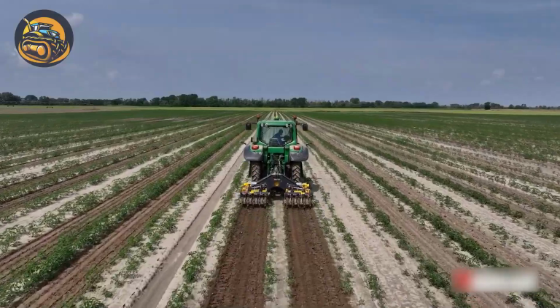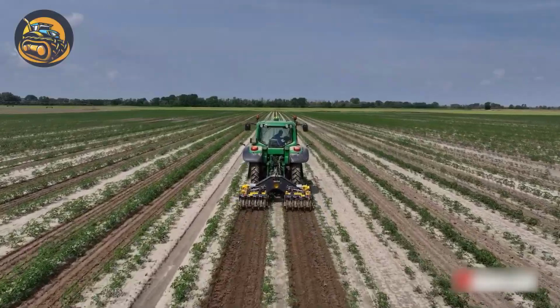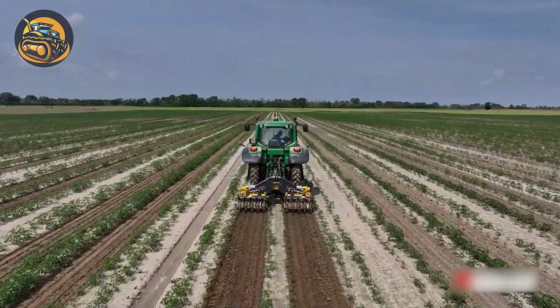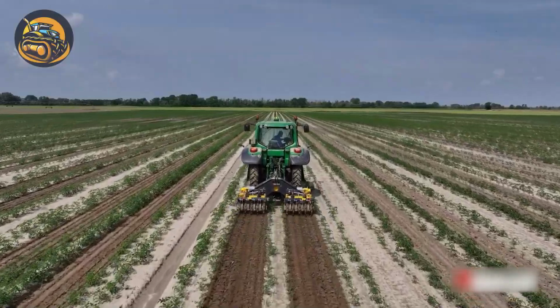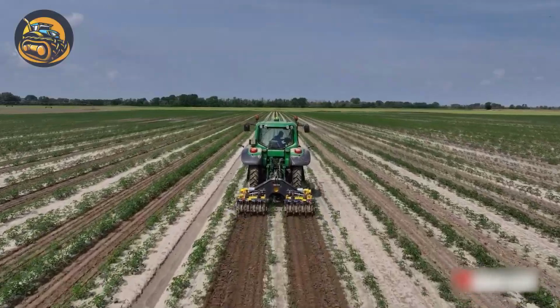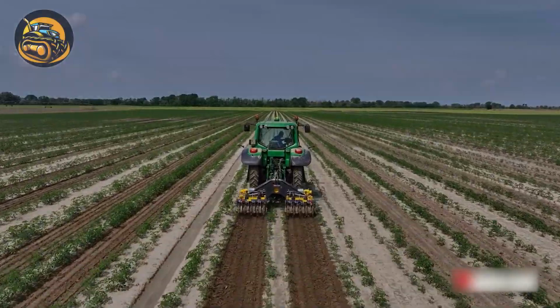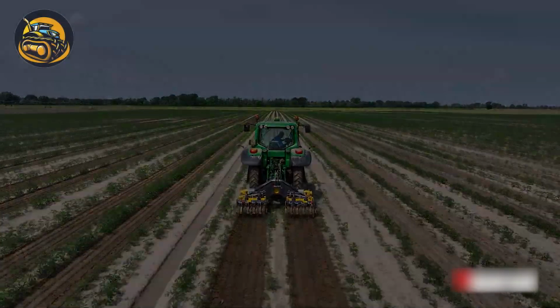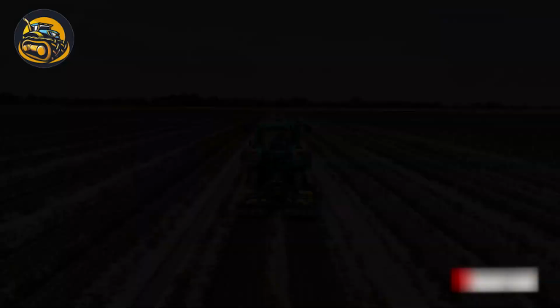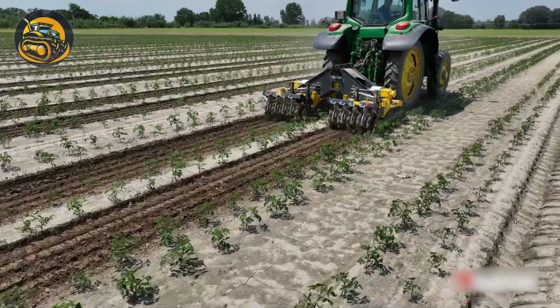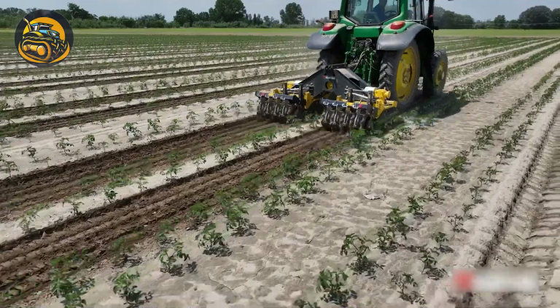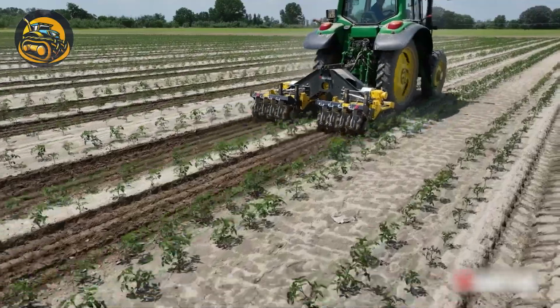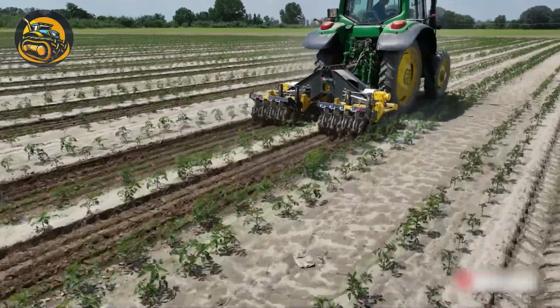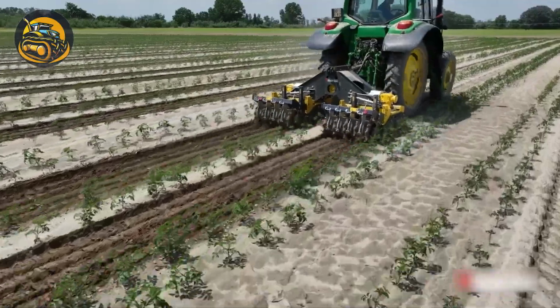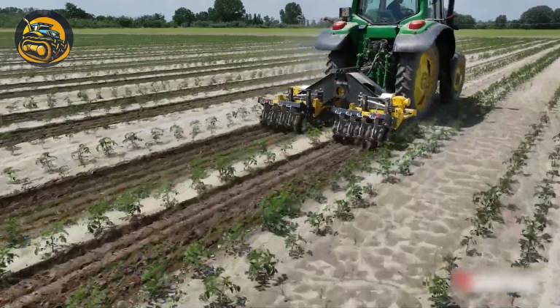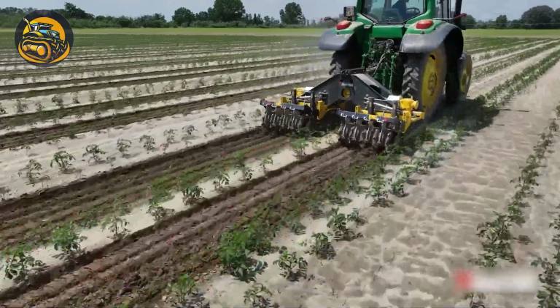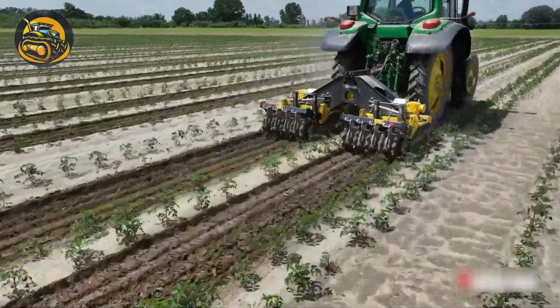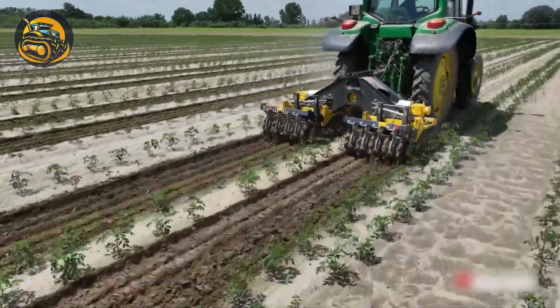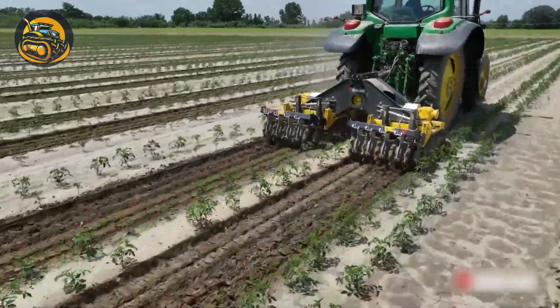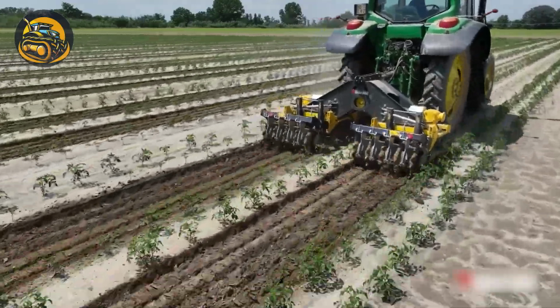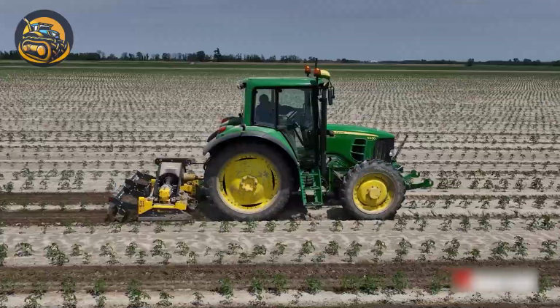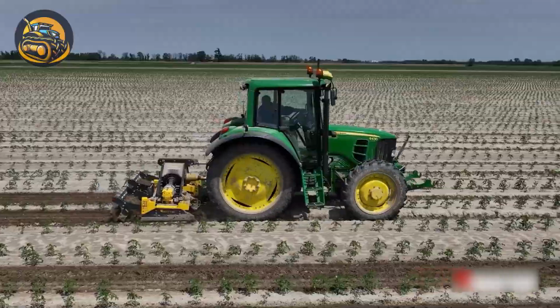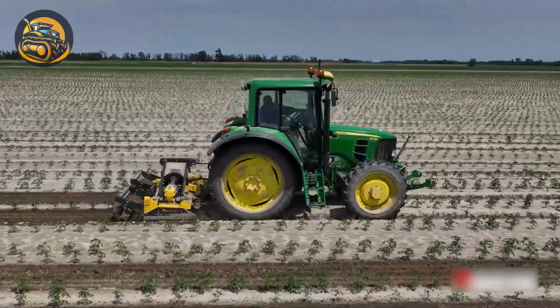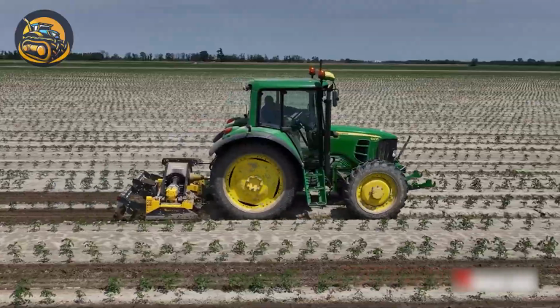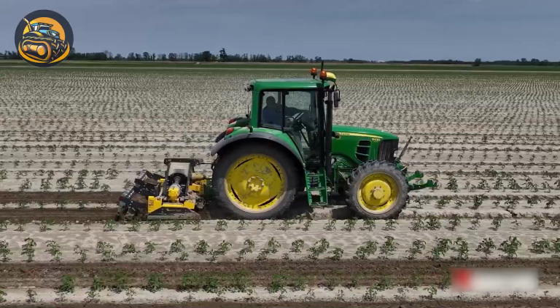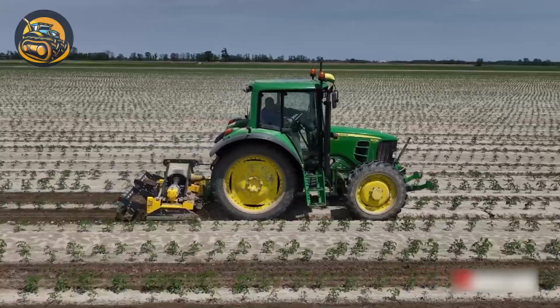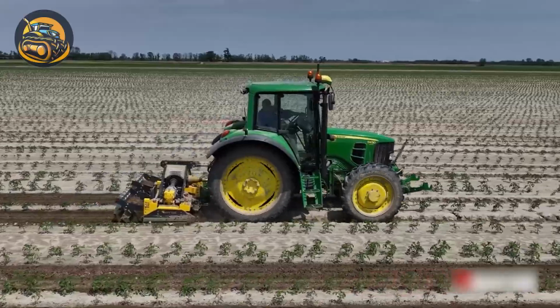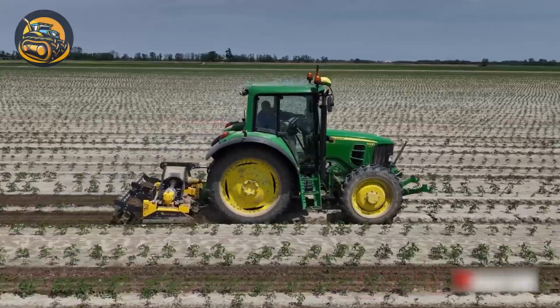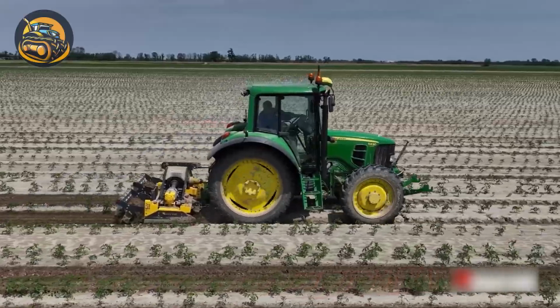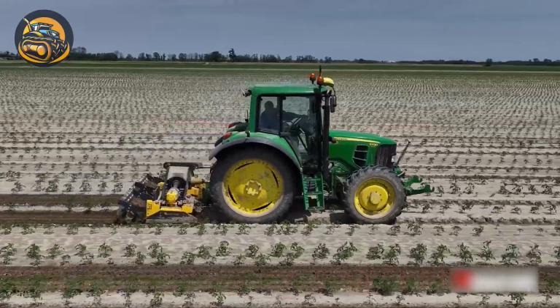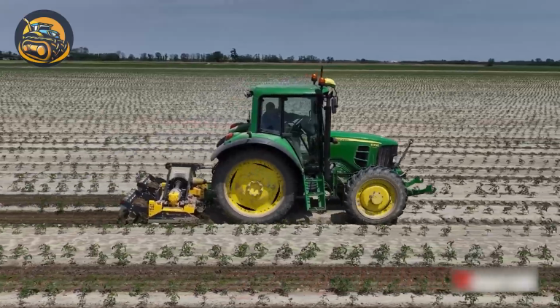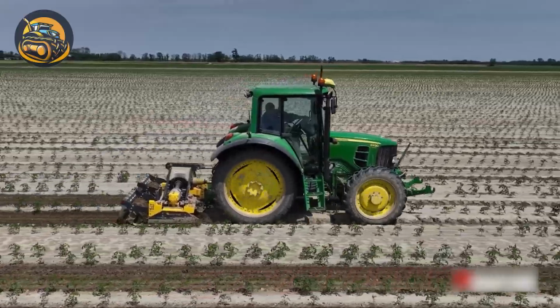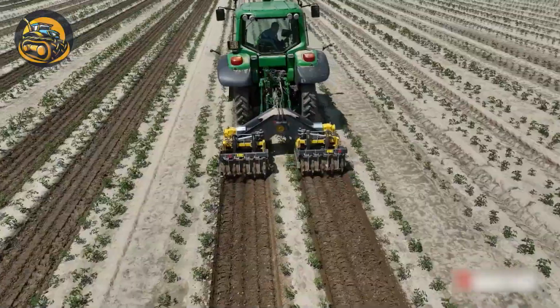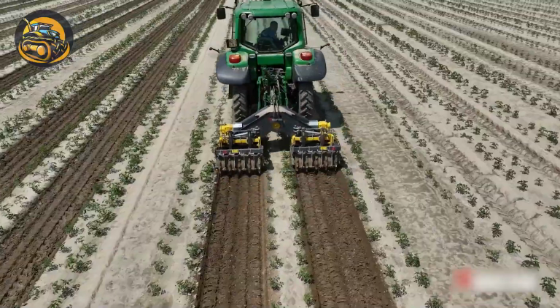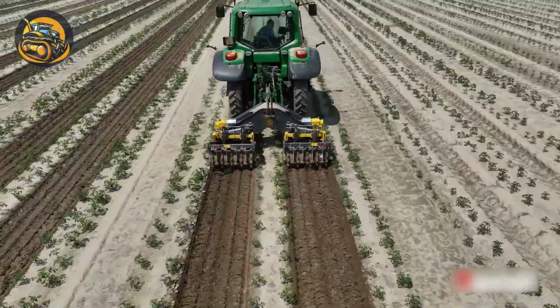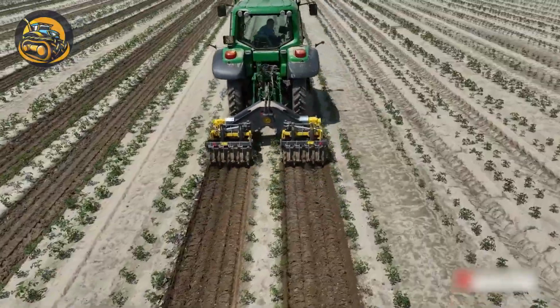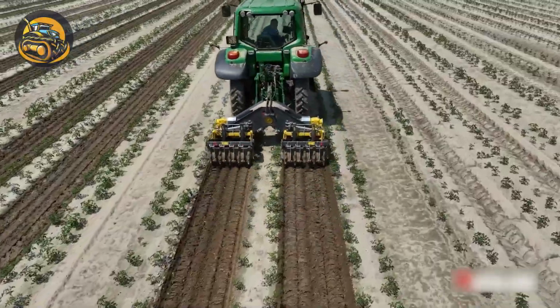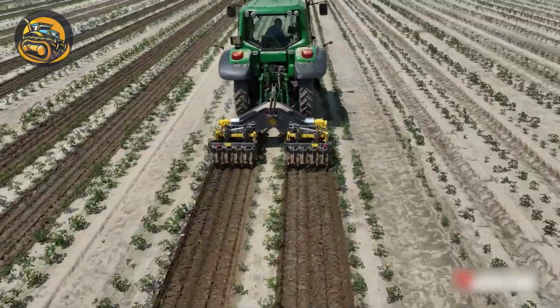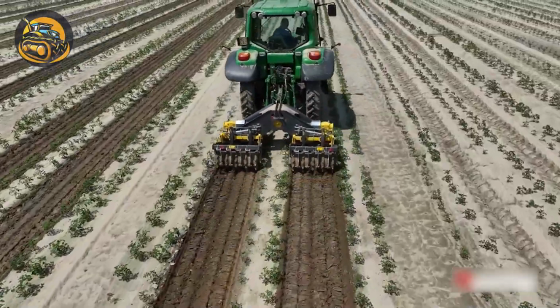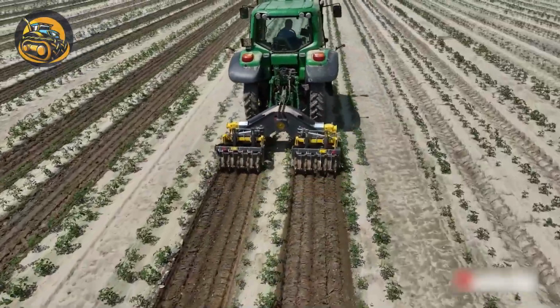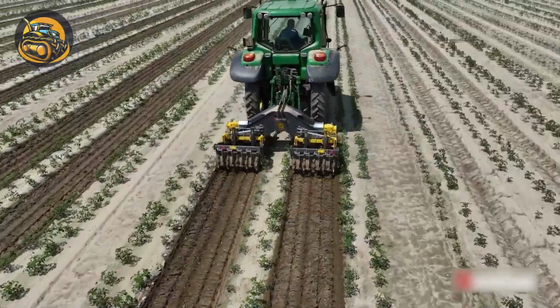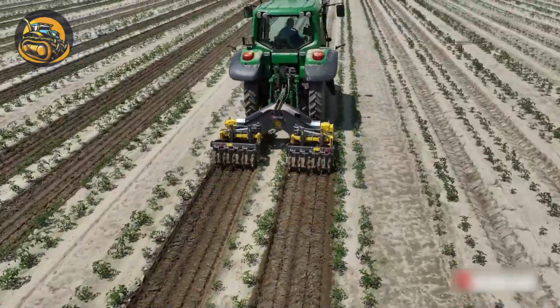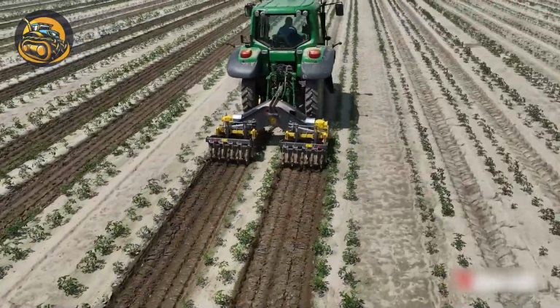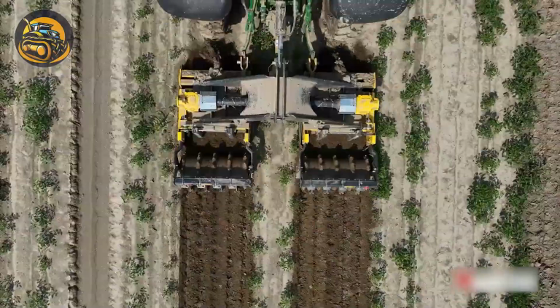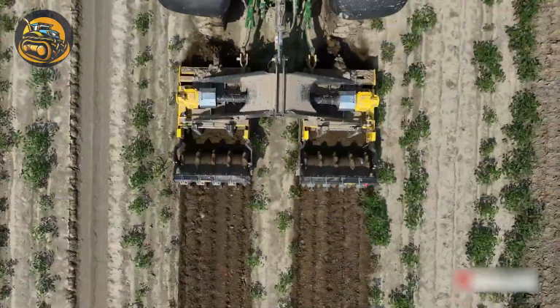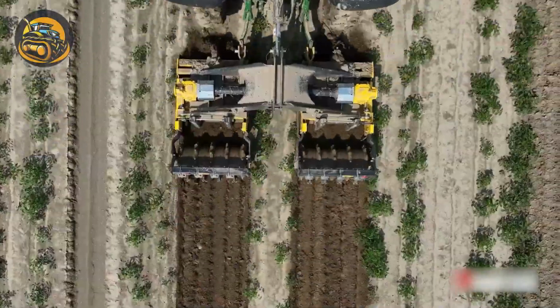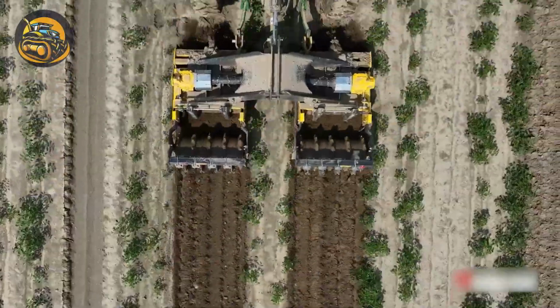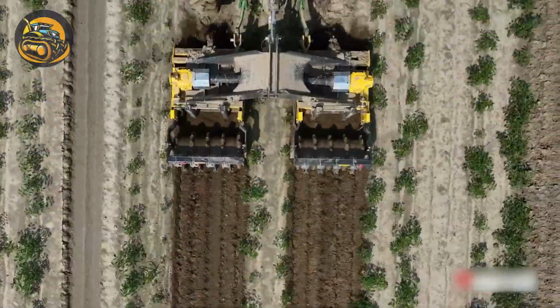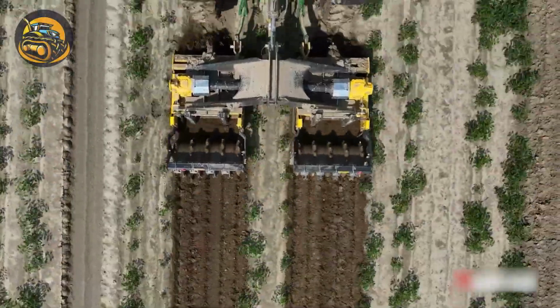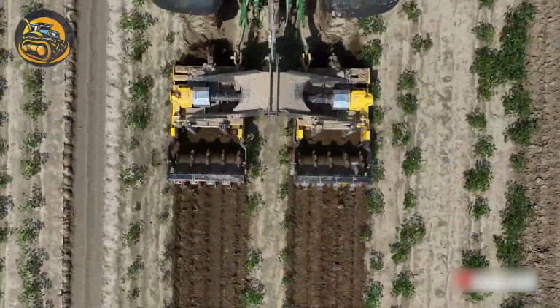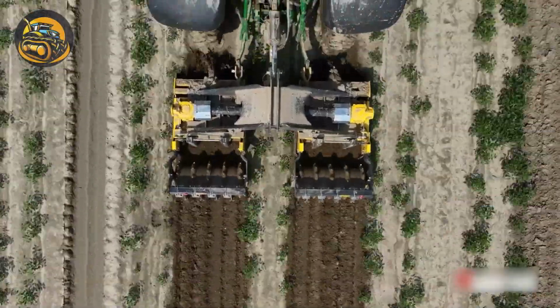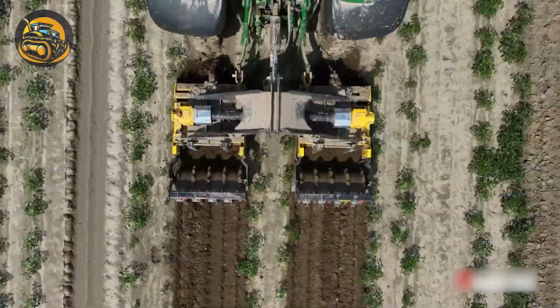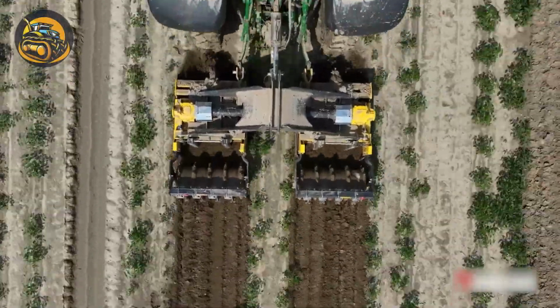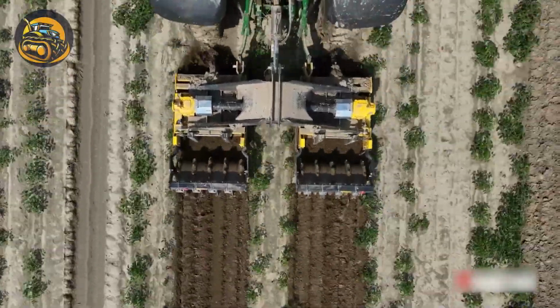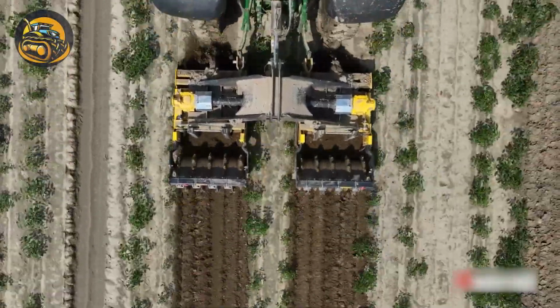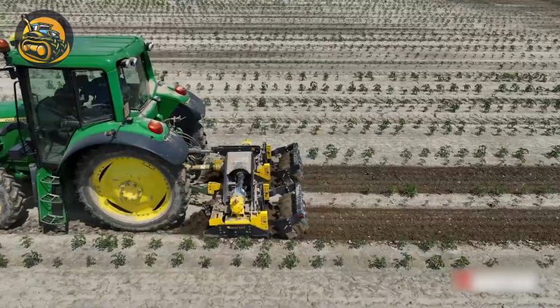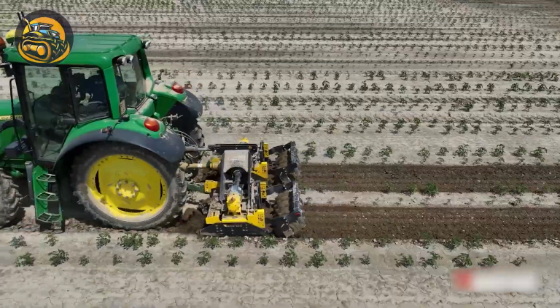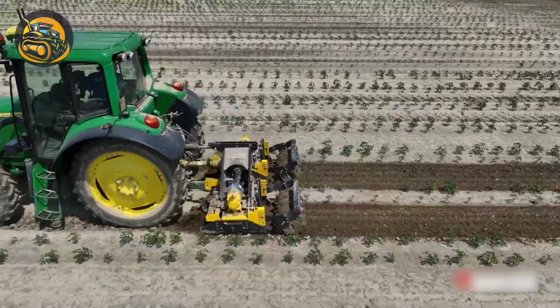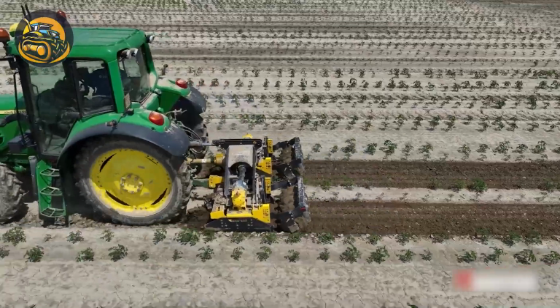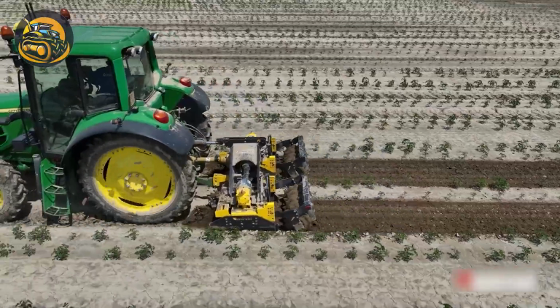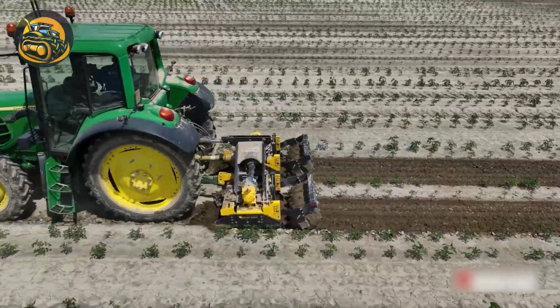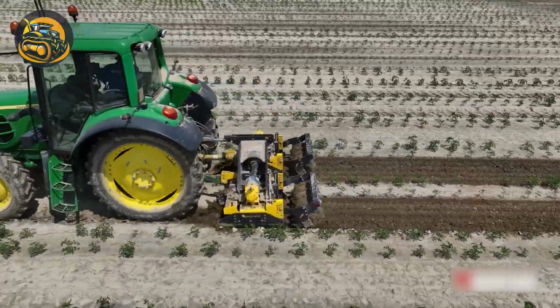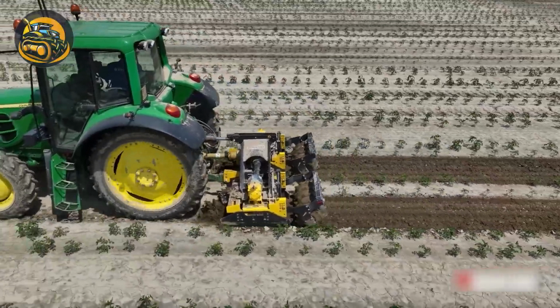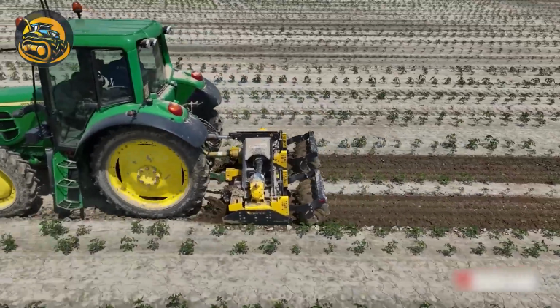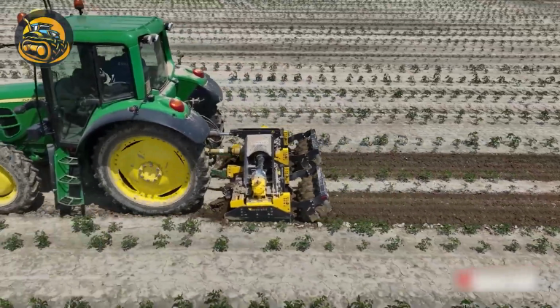The soil tiller aerates and loosens soil, enhancing fertility for optimal planting conditions in agriculture.